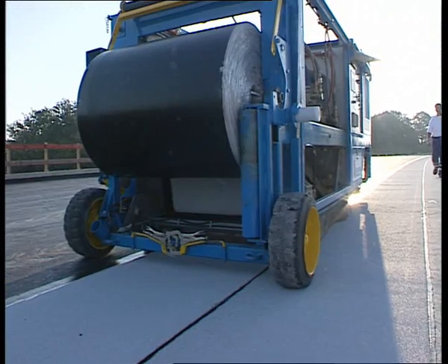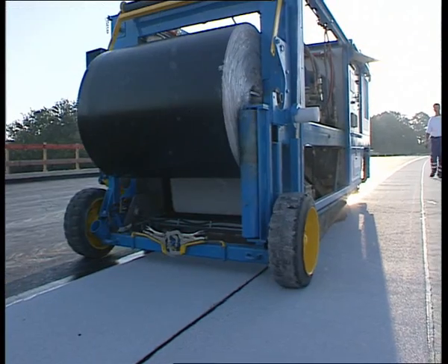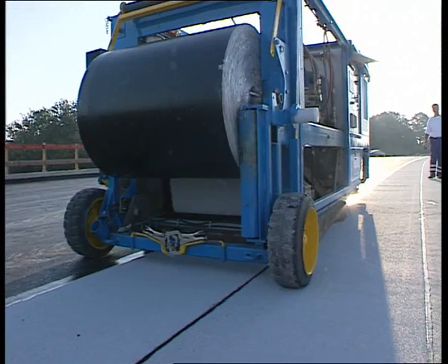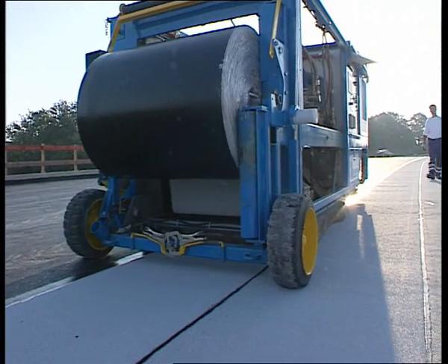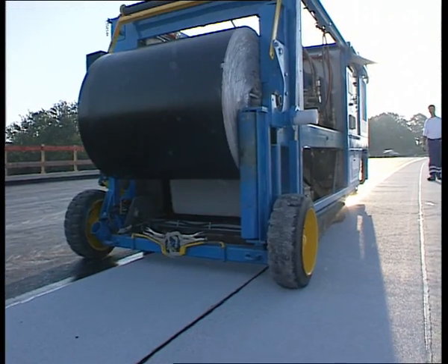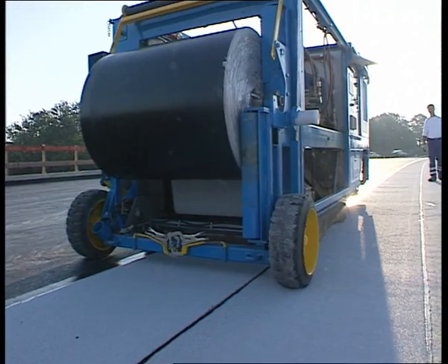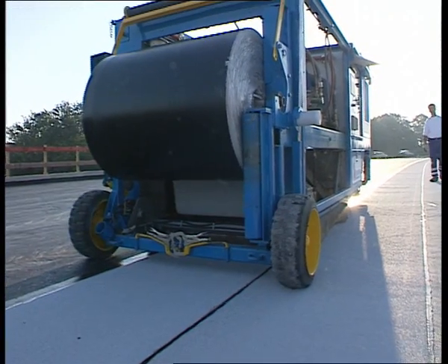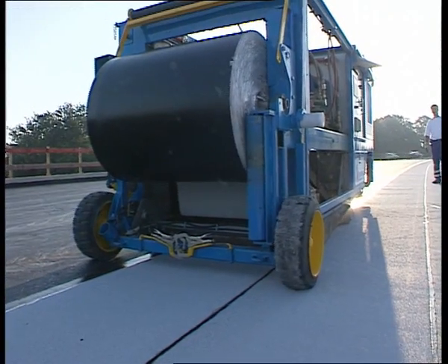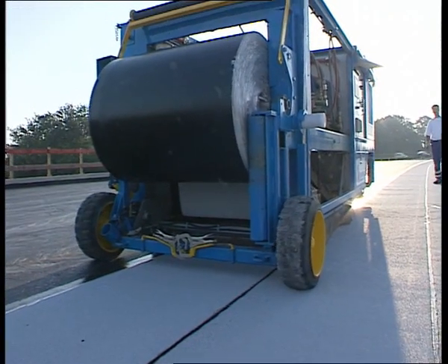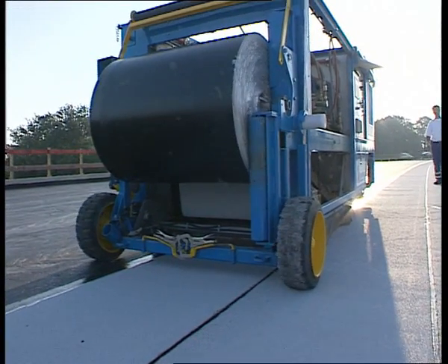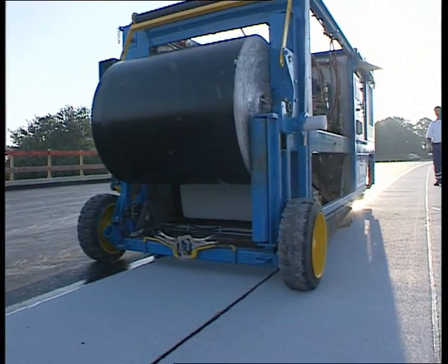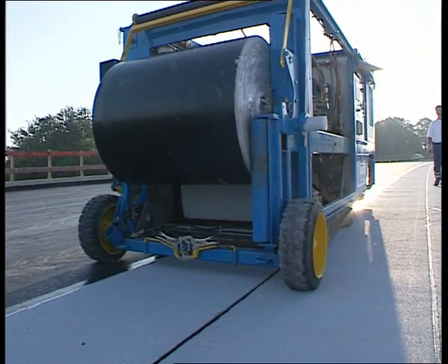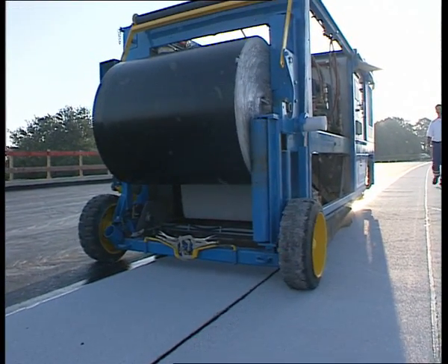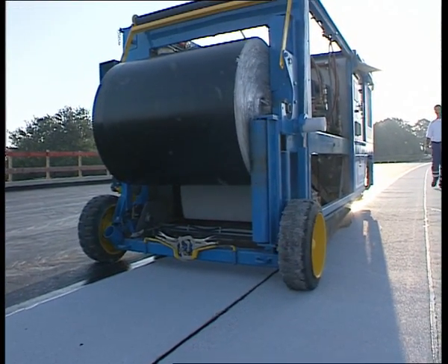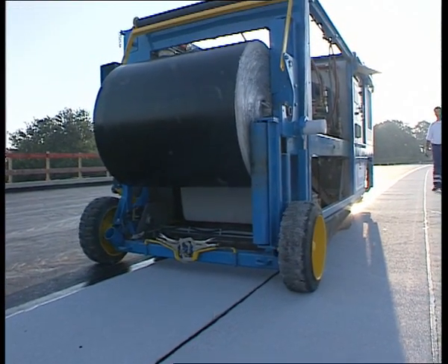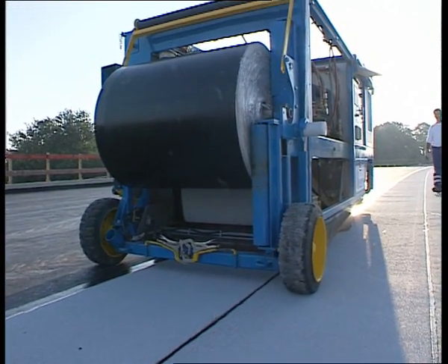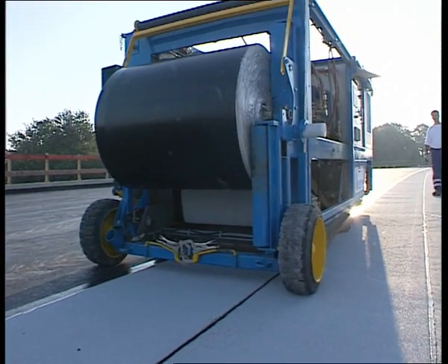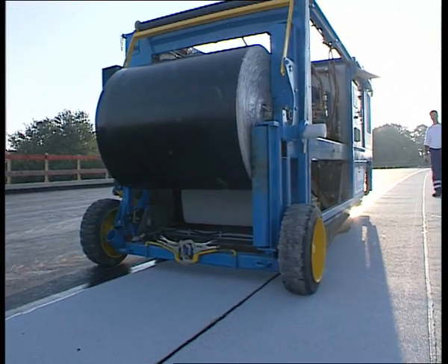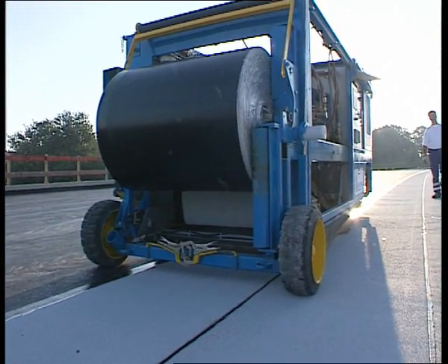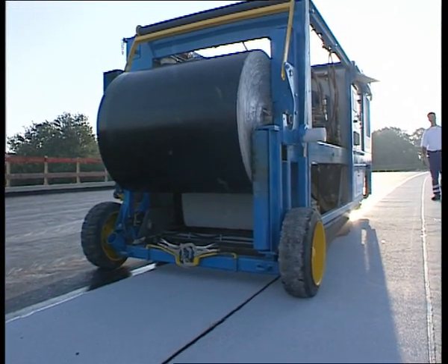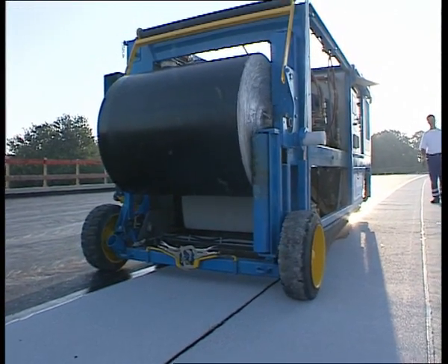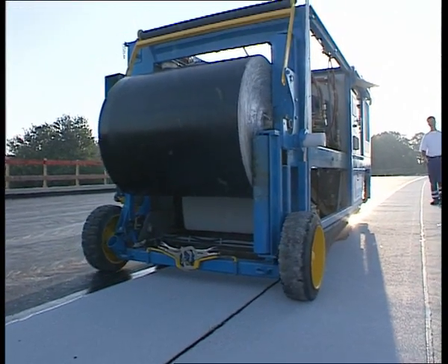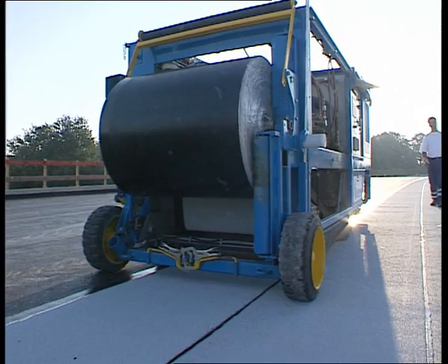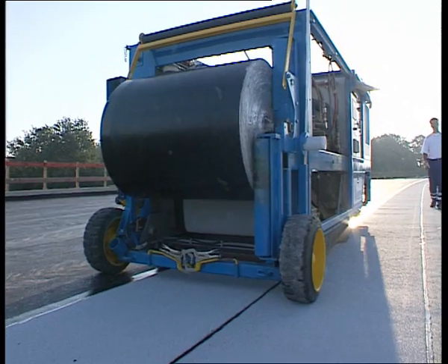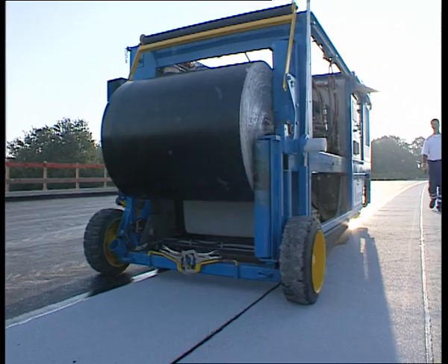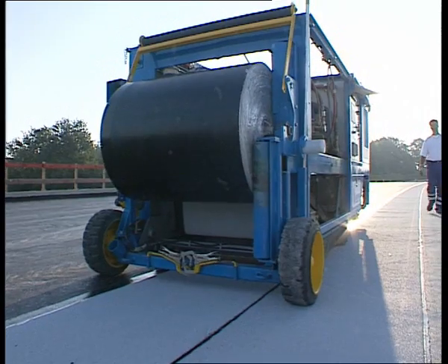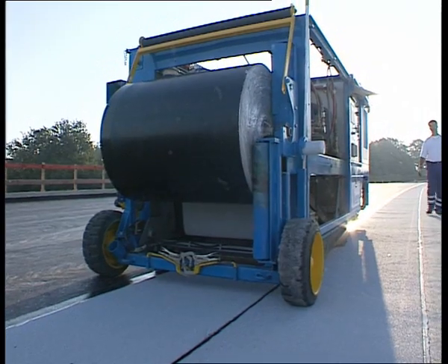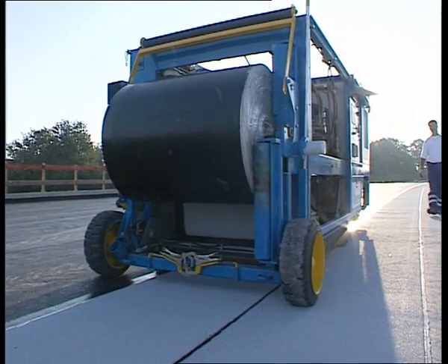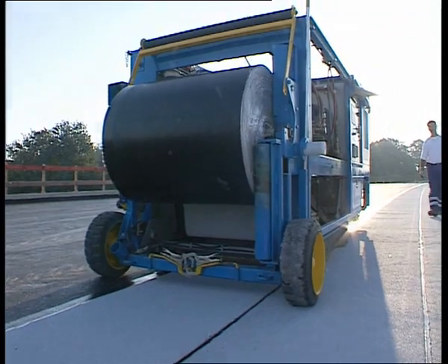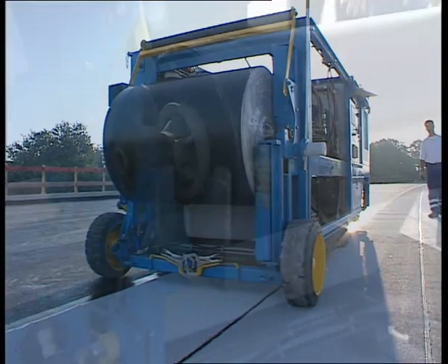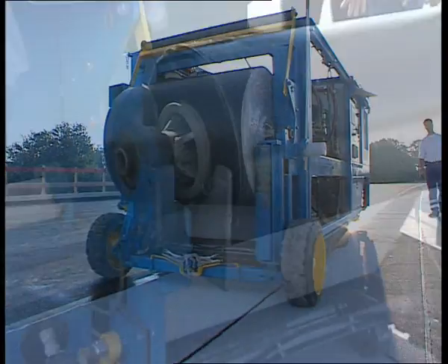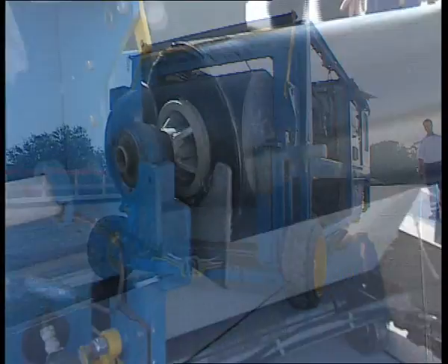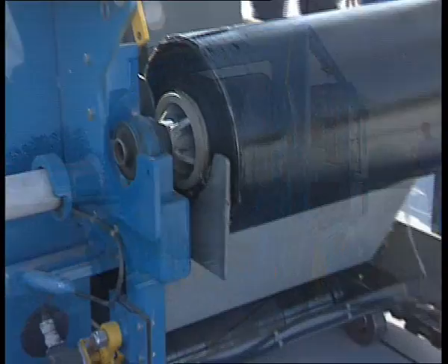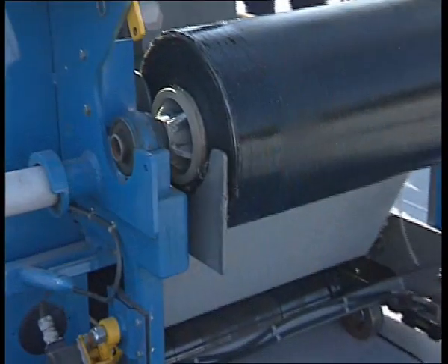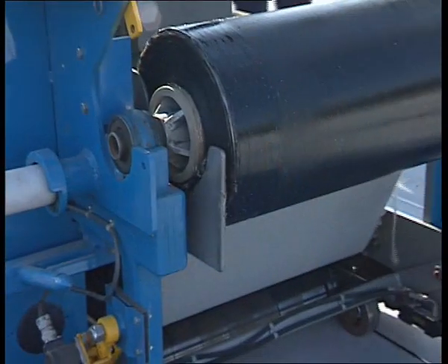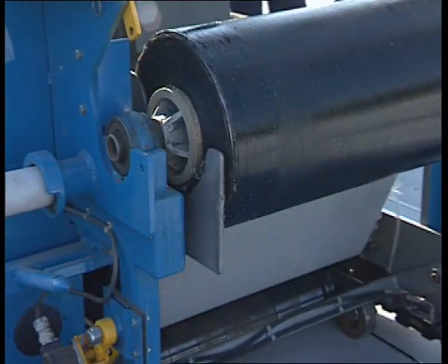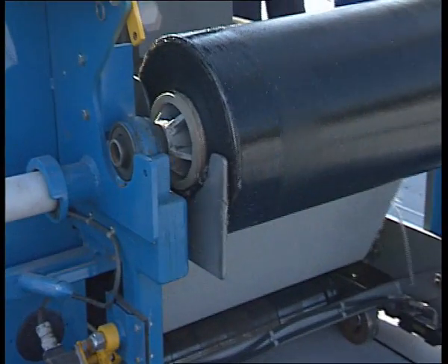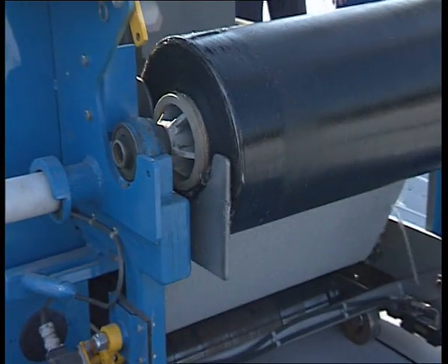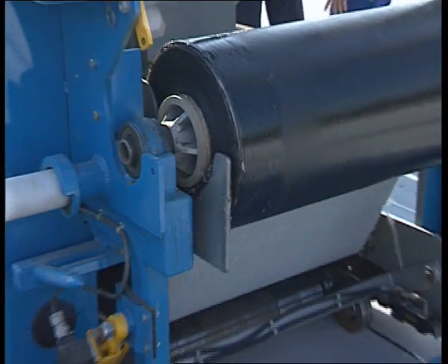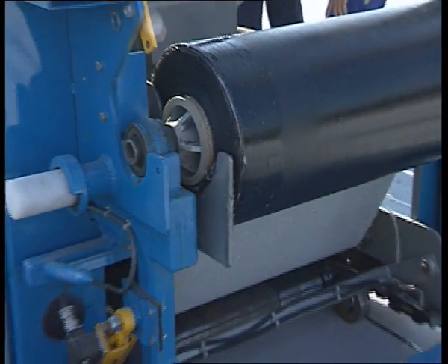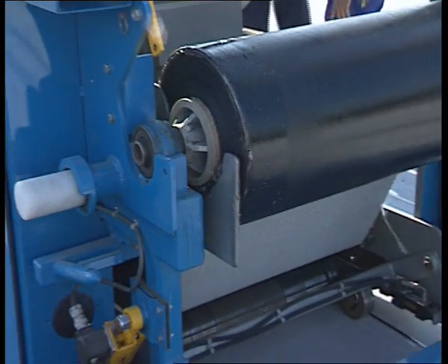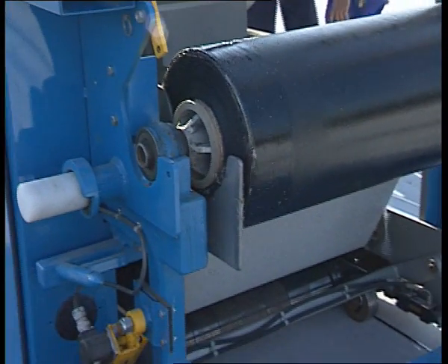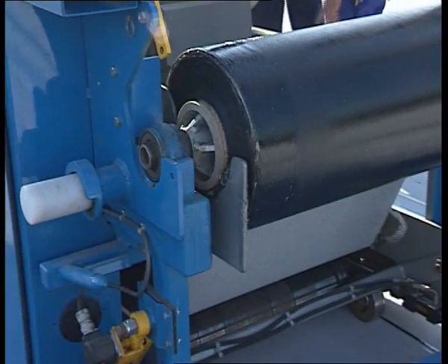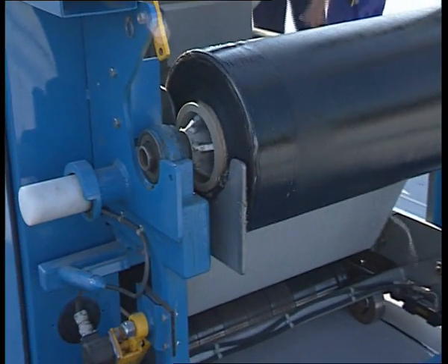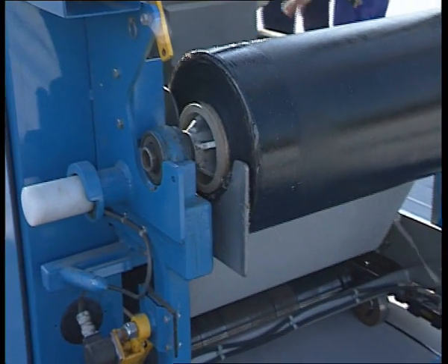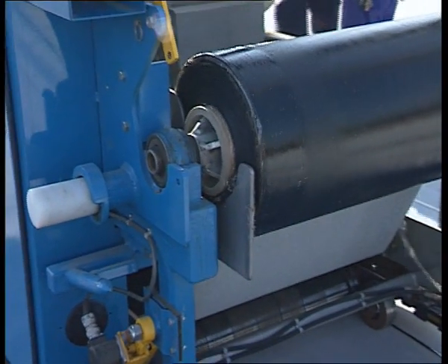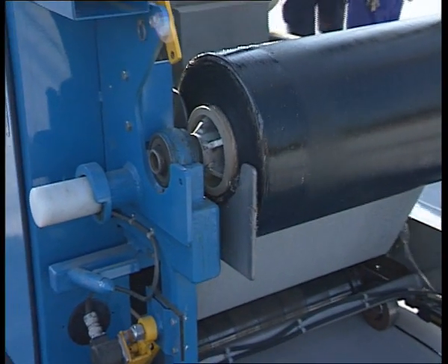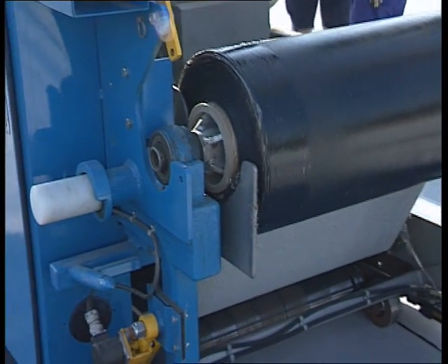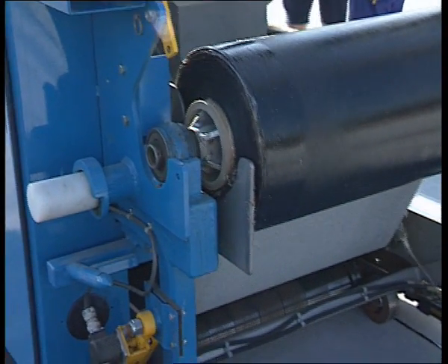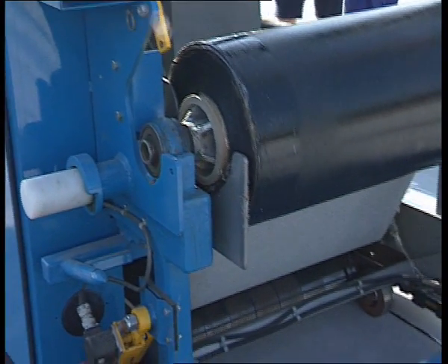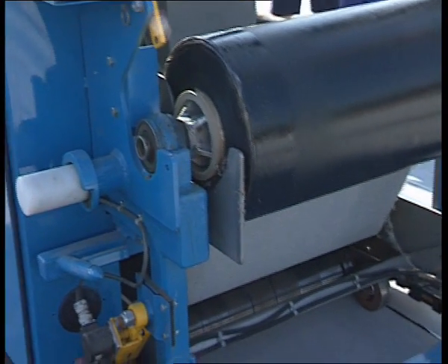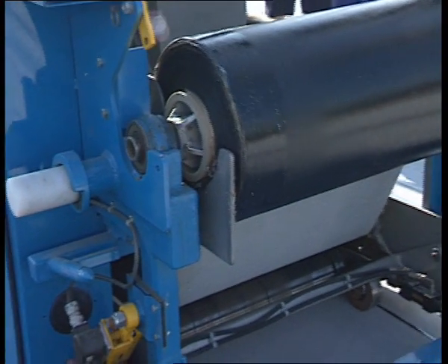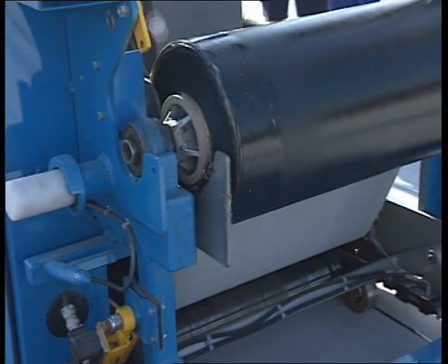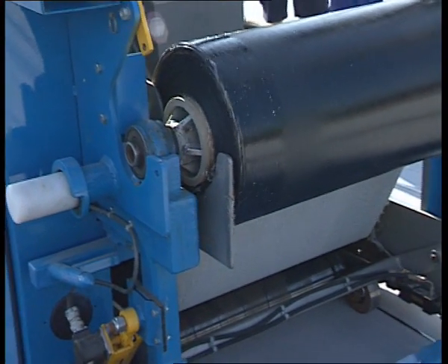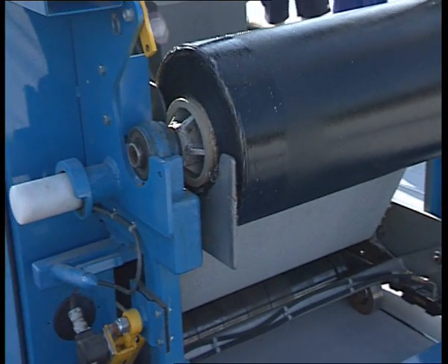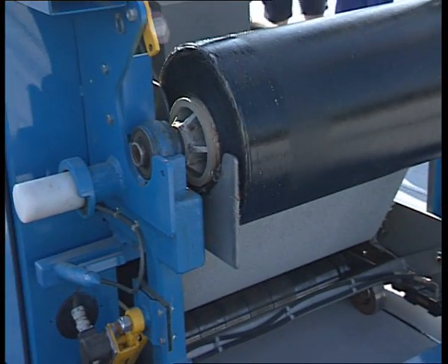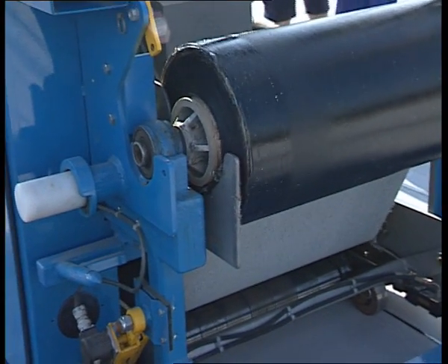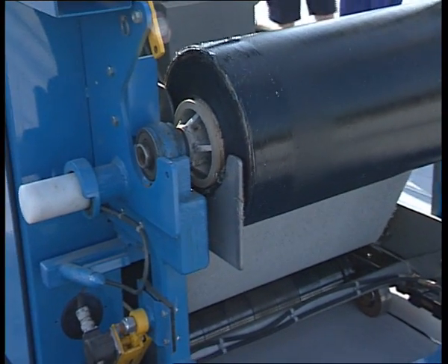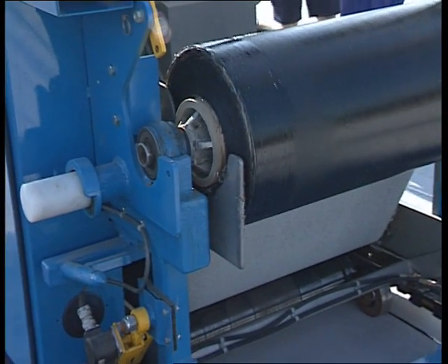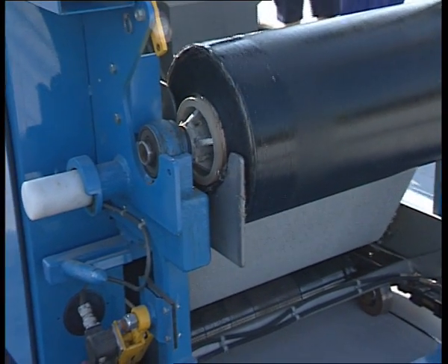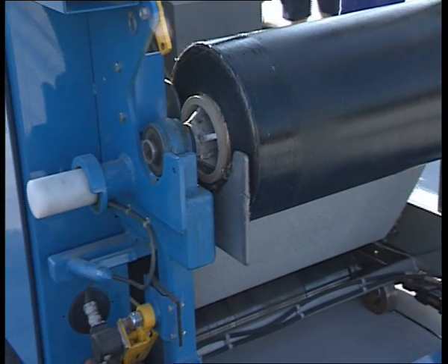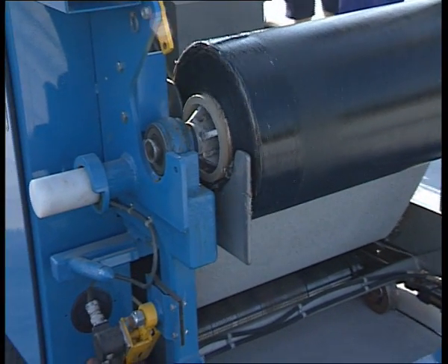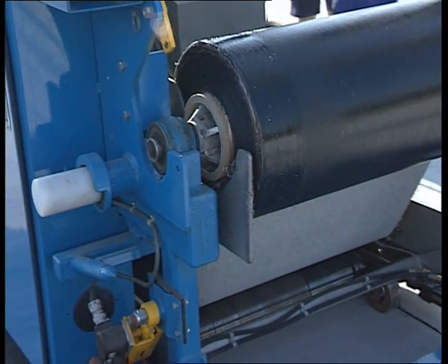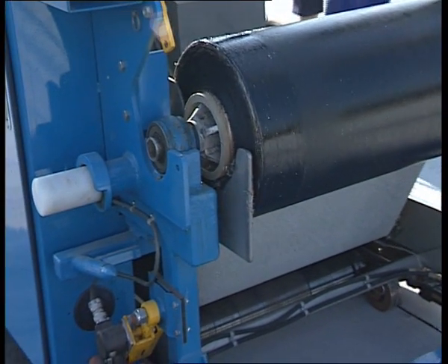Finally, rollers apply a constant pressure to guarantee a perfect adhesion of the membrane to the deck.